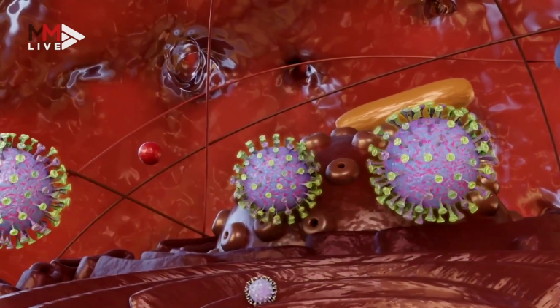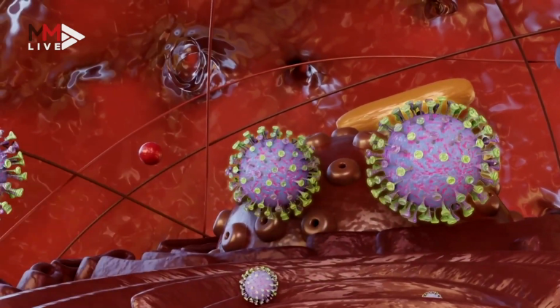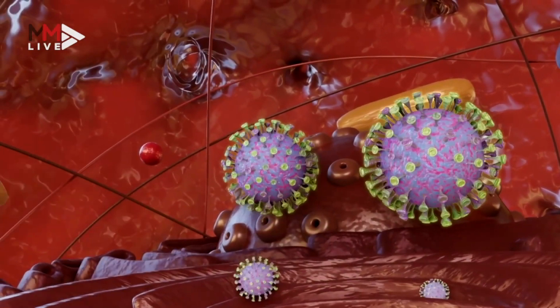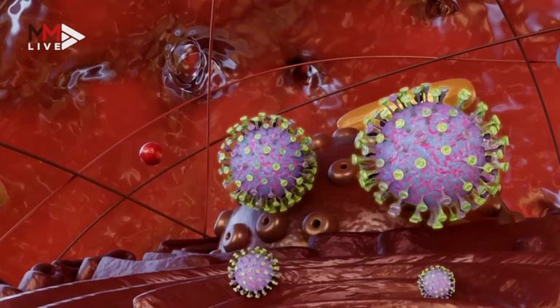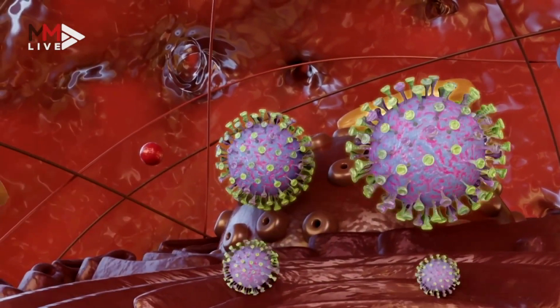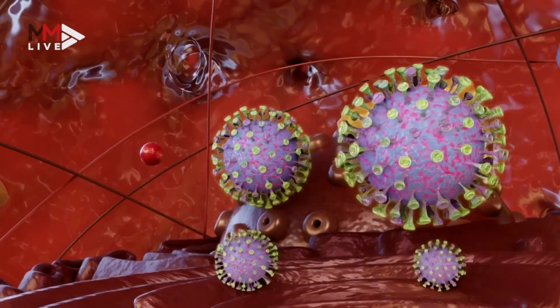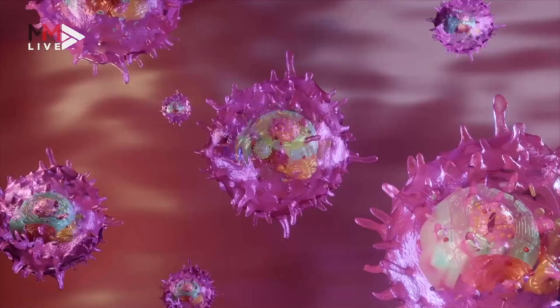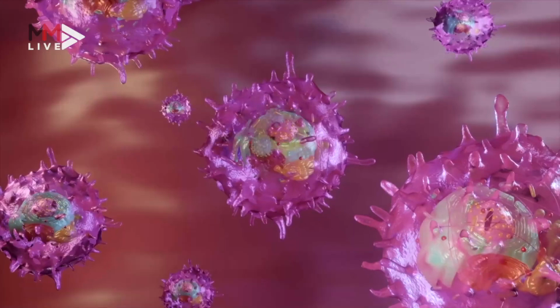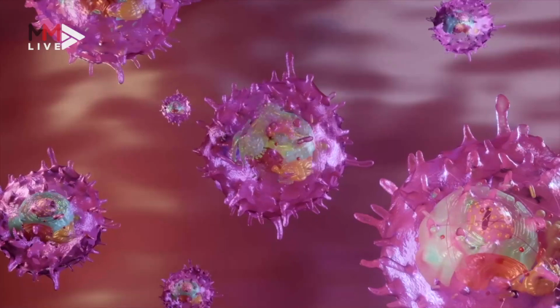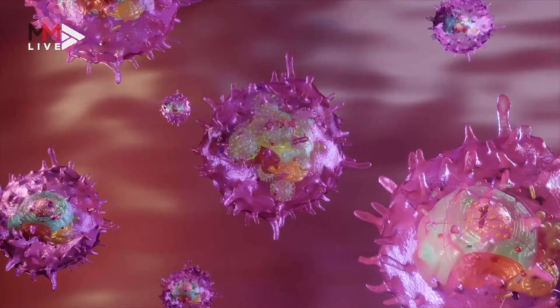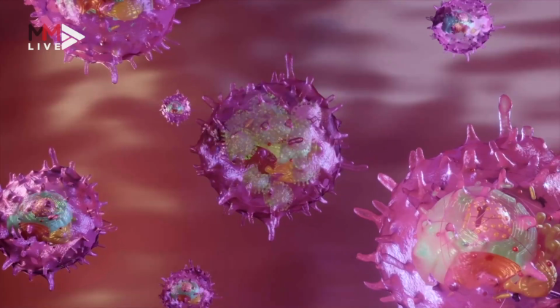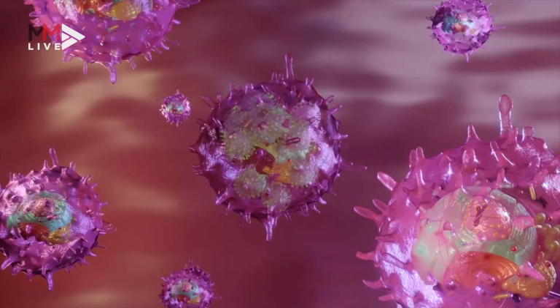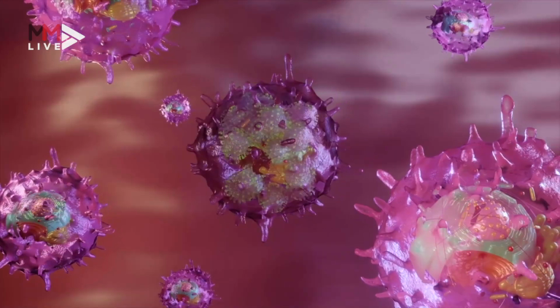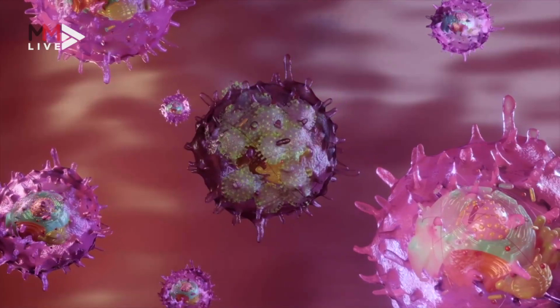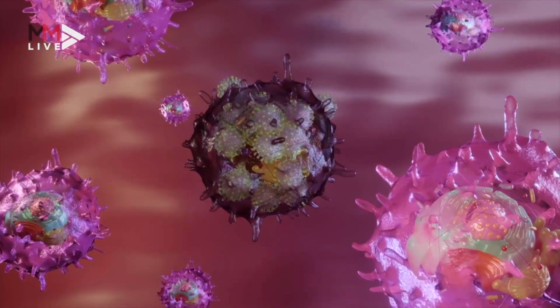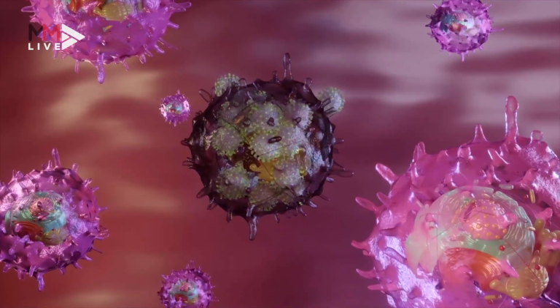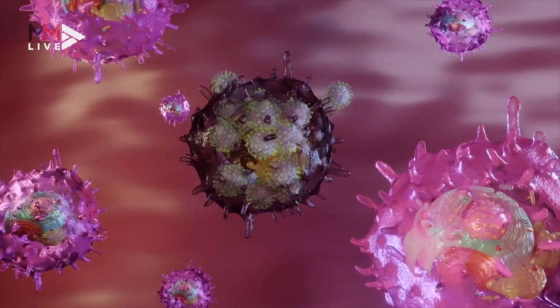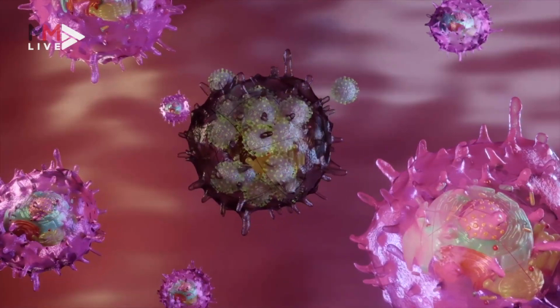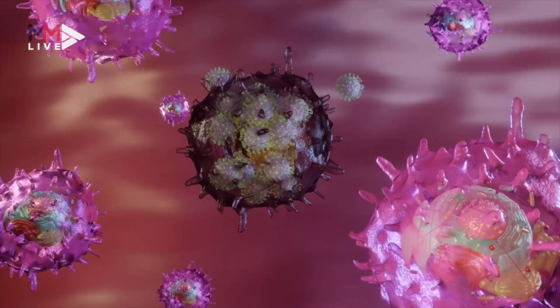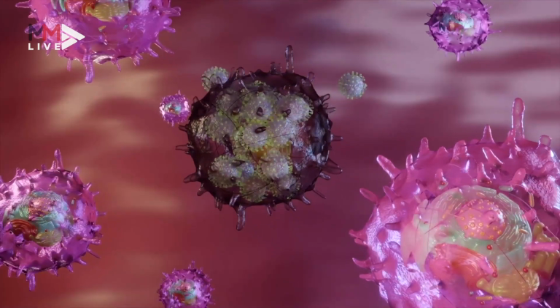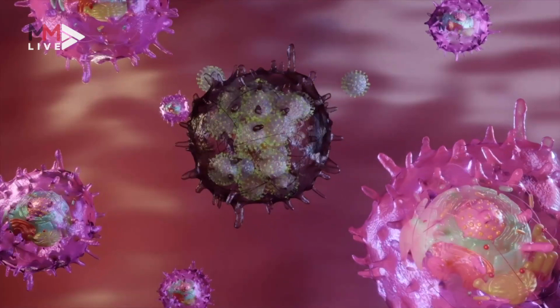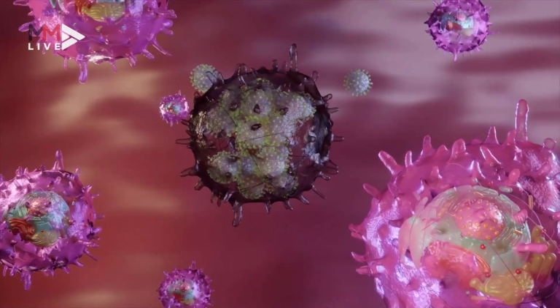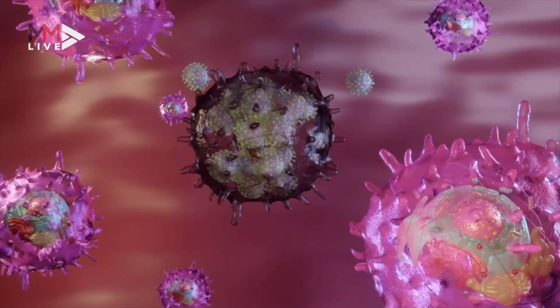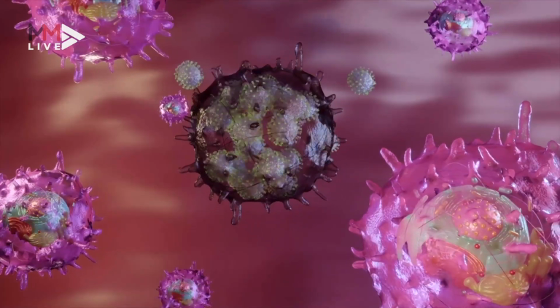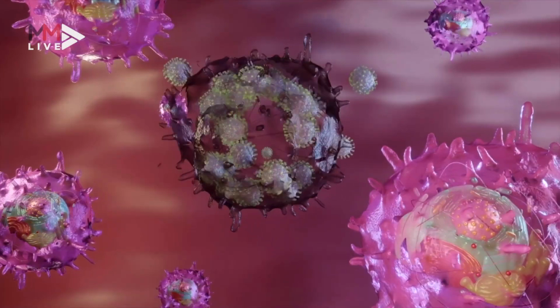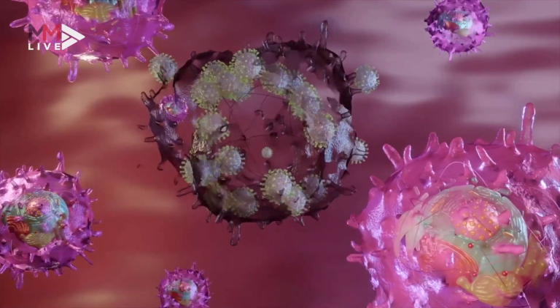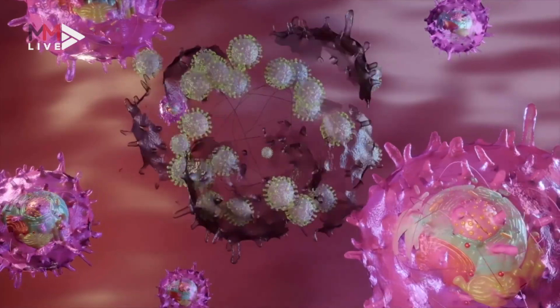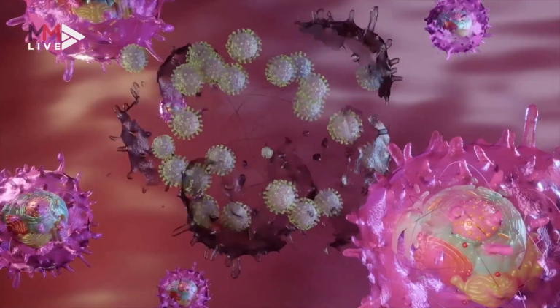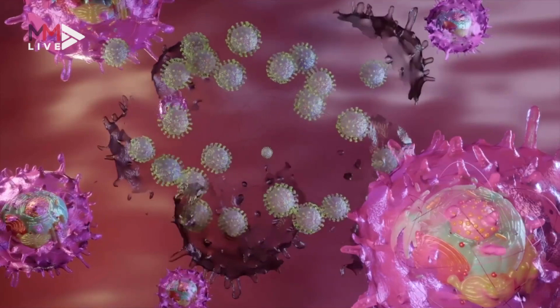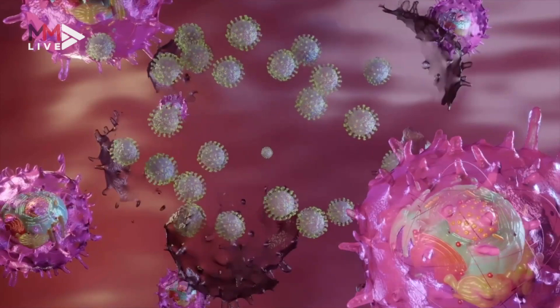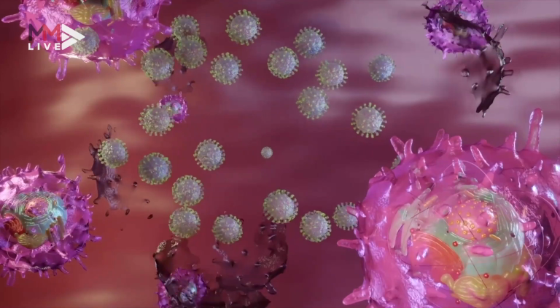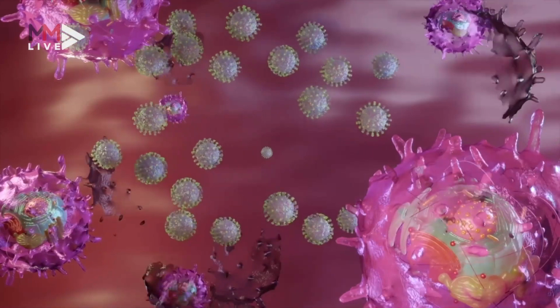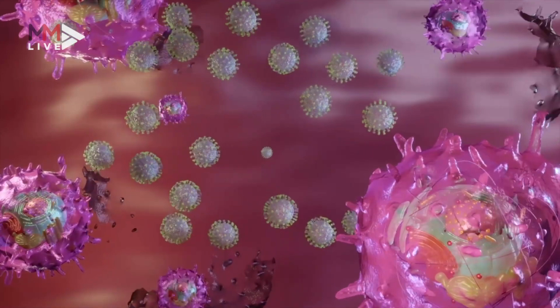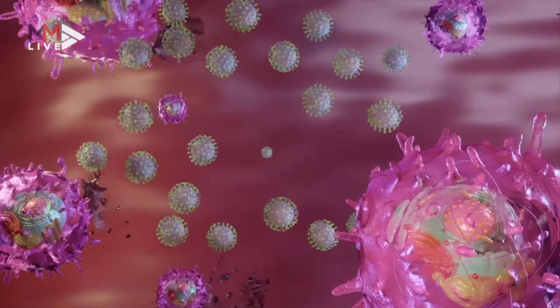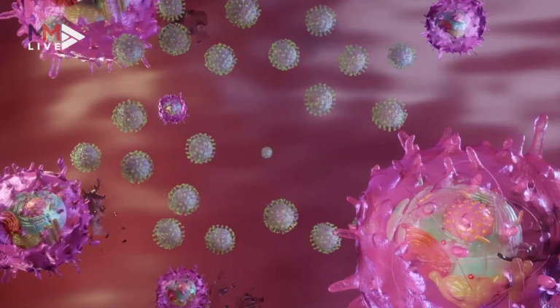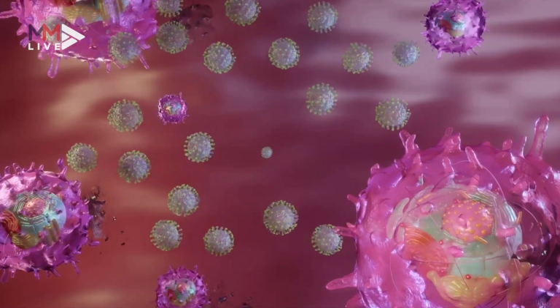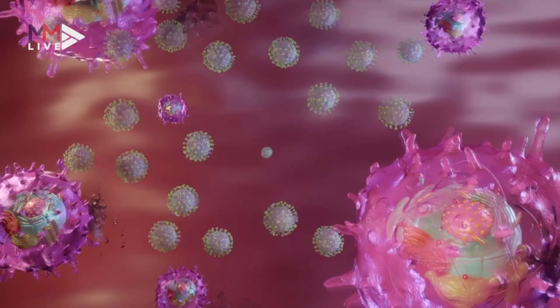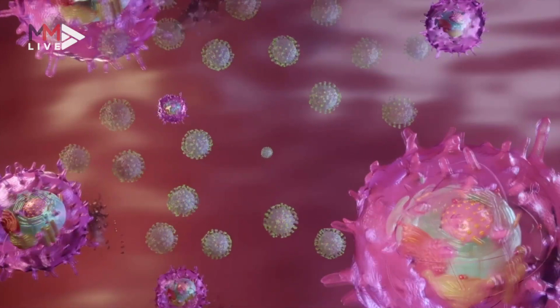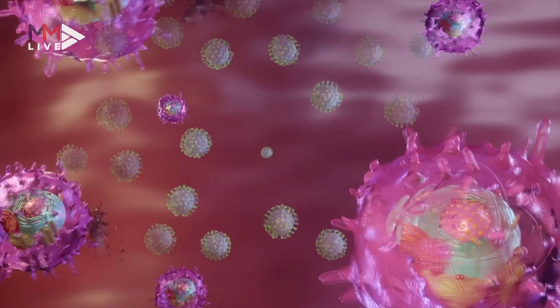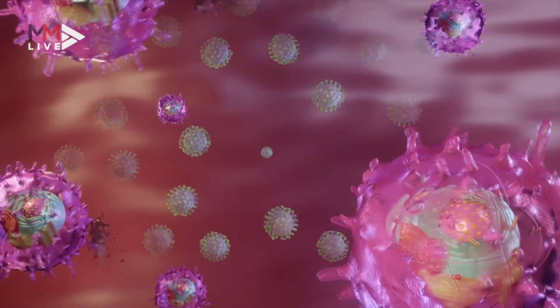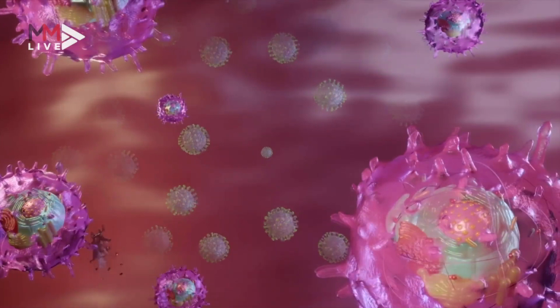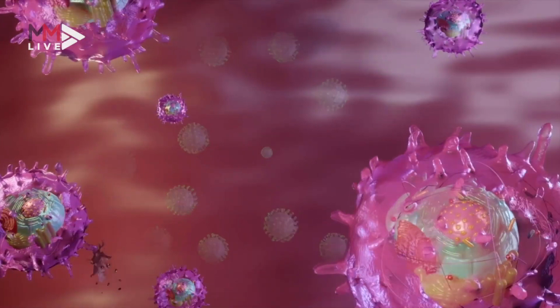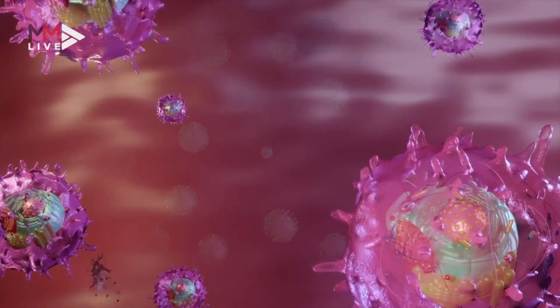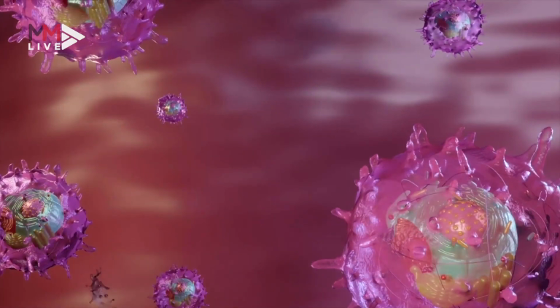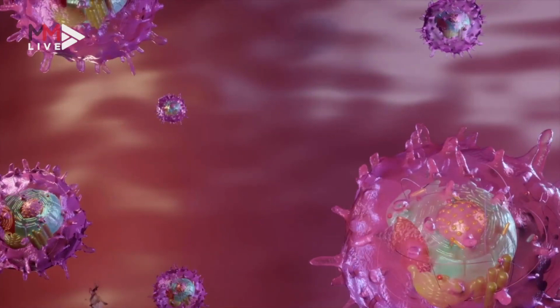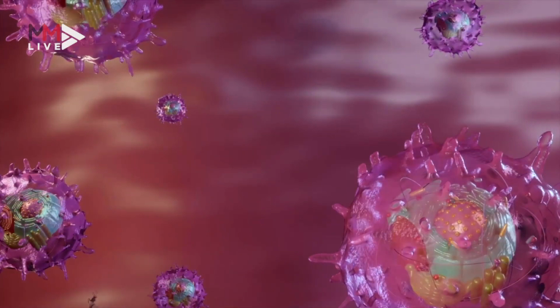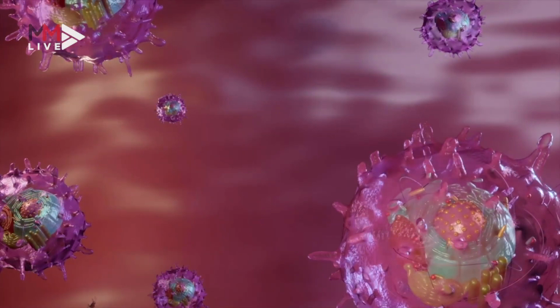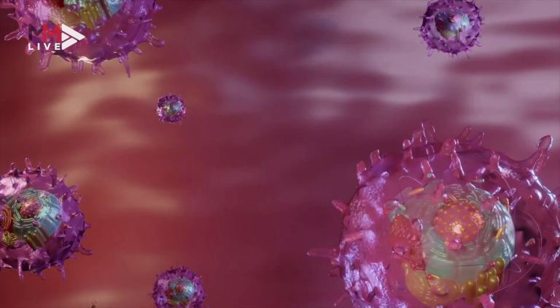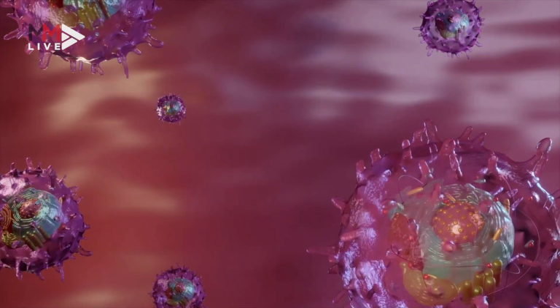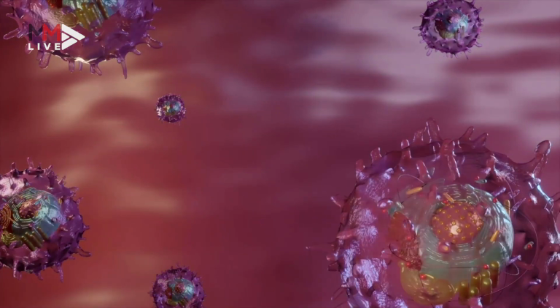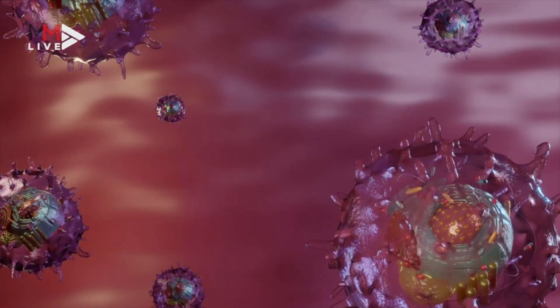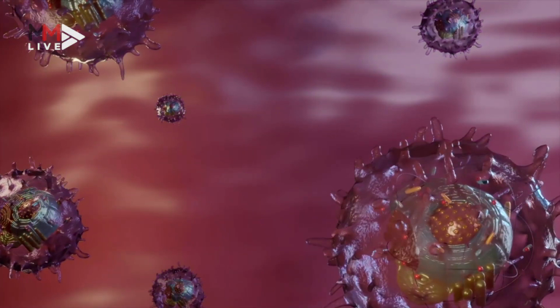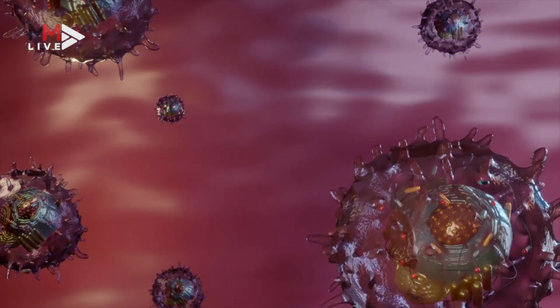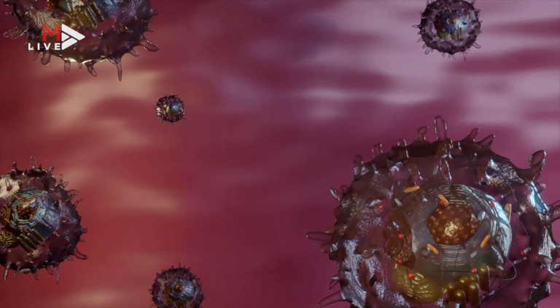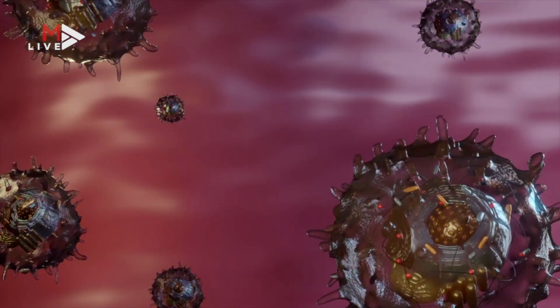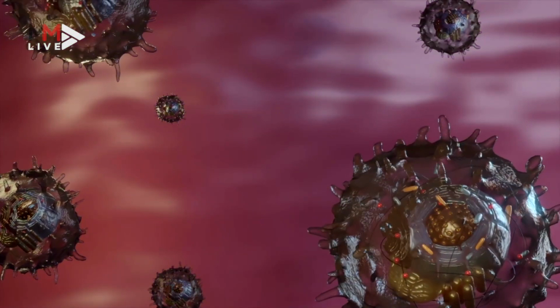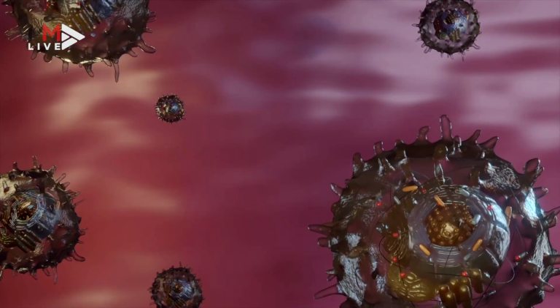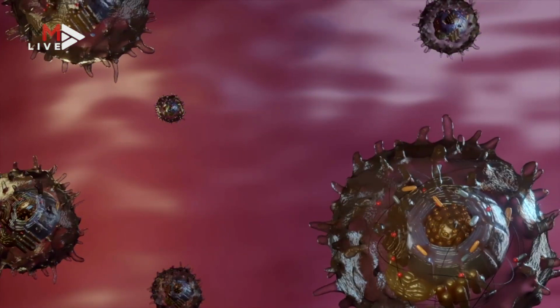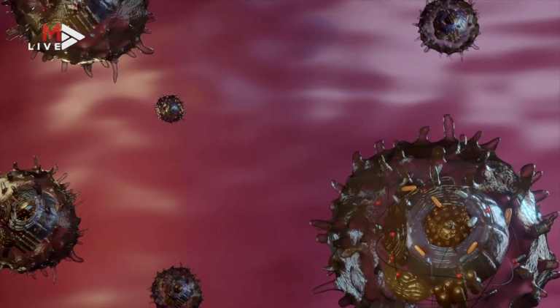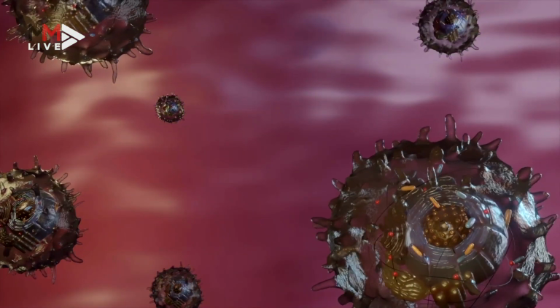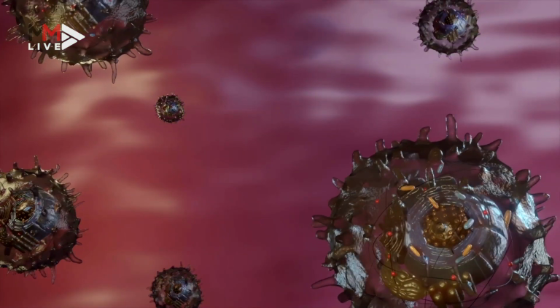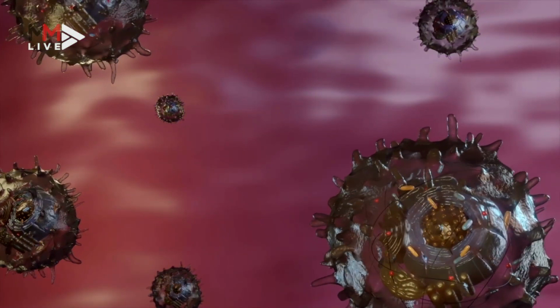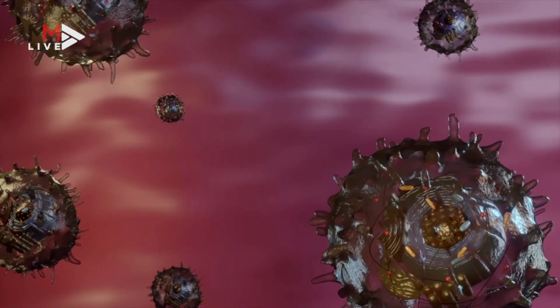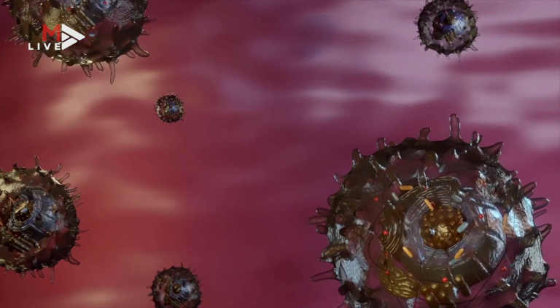The biochemical distress of being hijacked by the virus eventually kills the cell, which causes damage to the infected tissue.